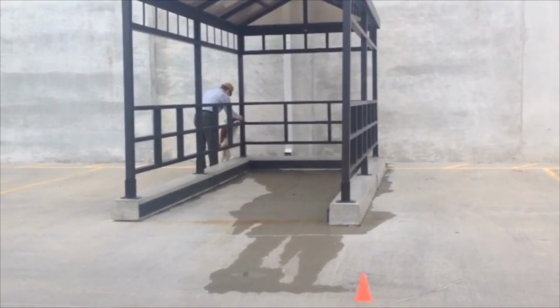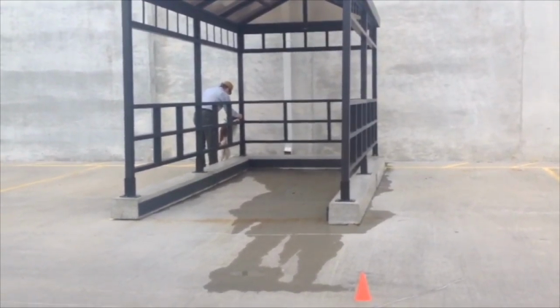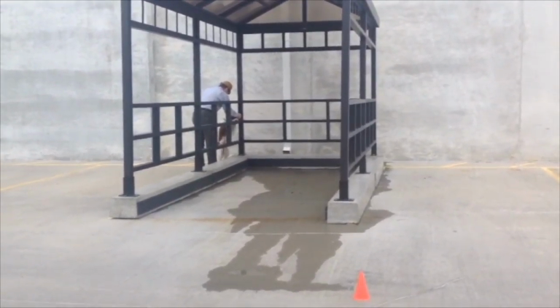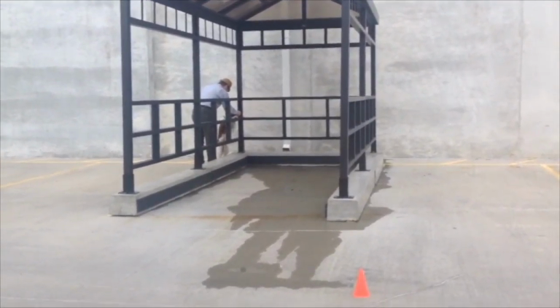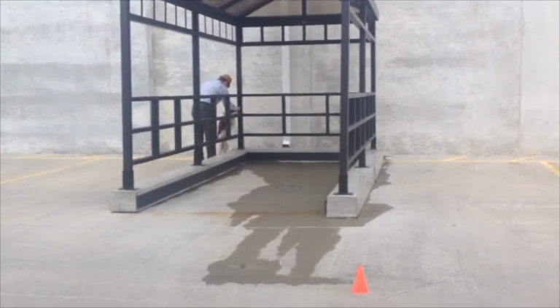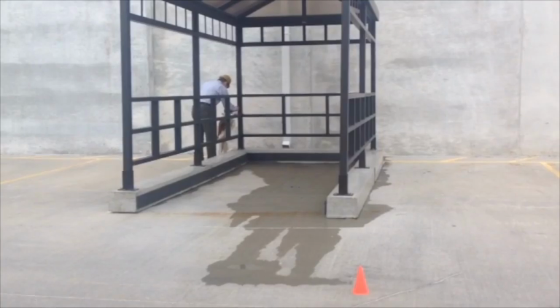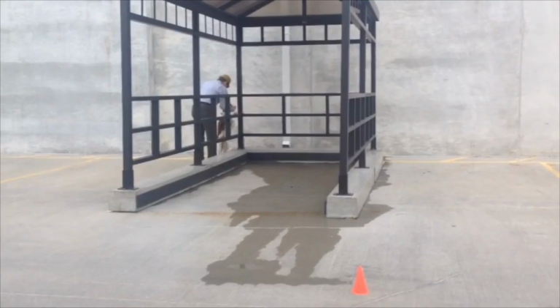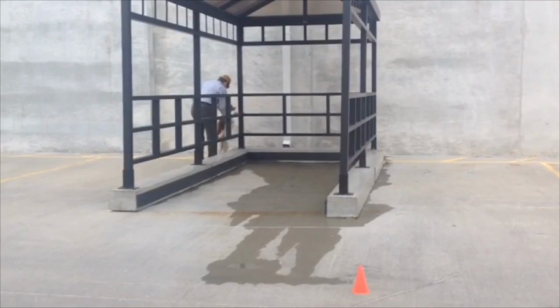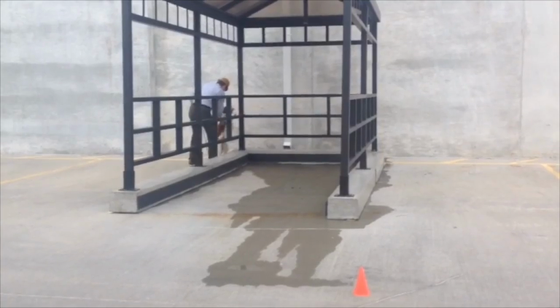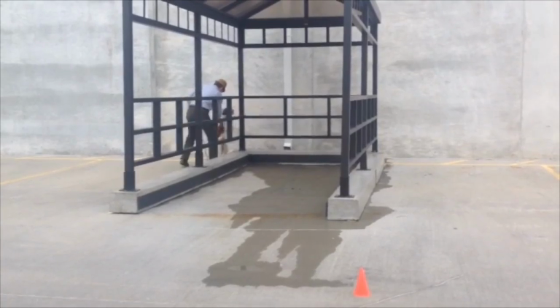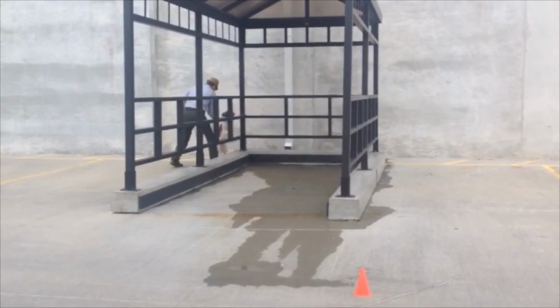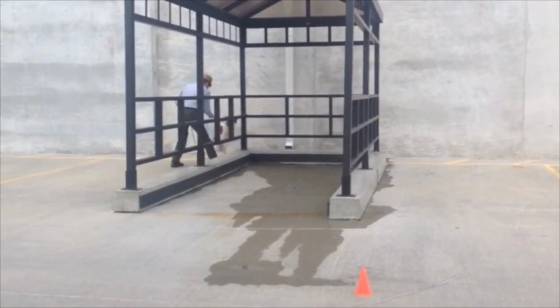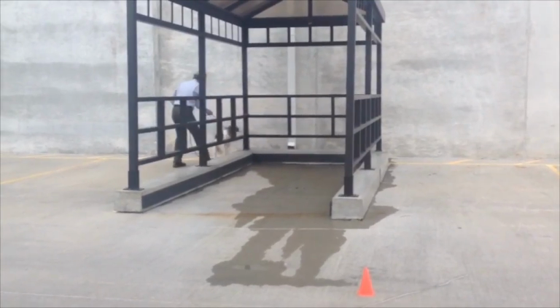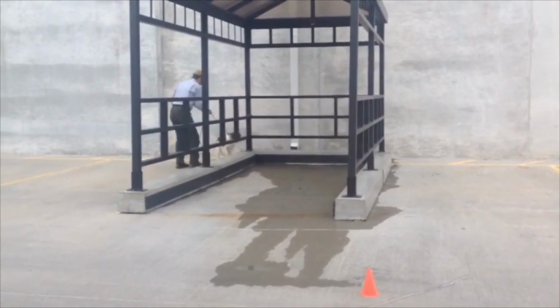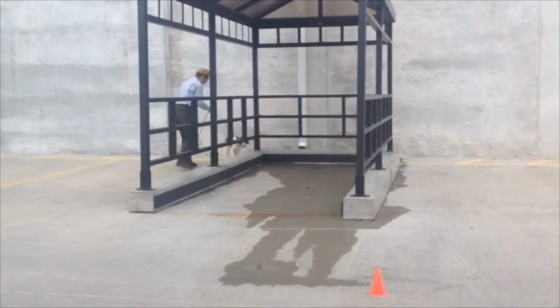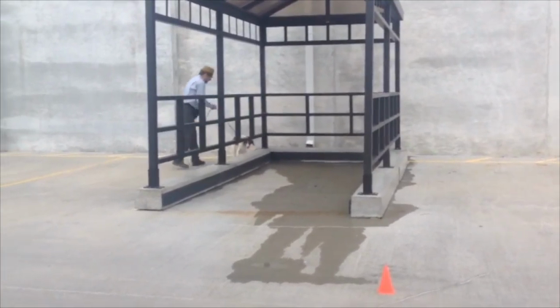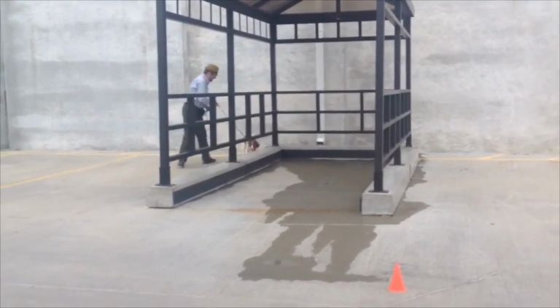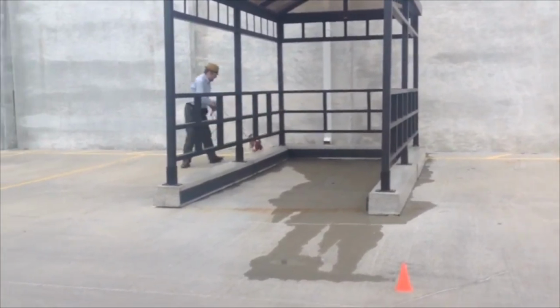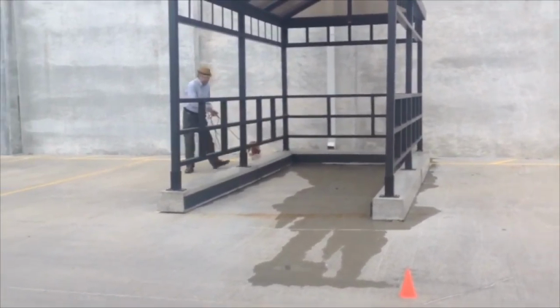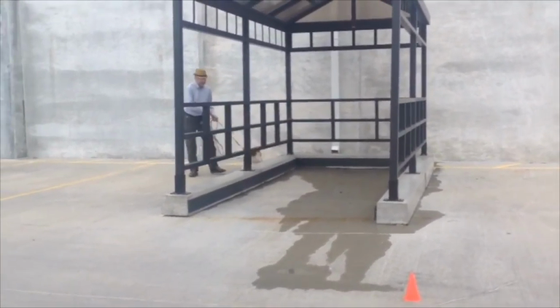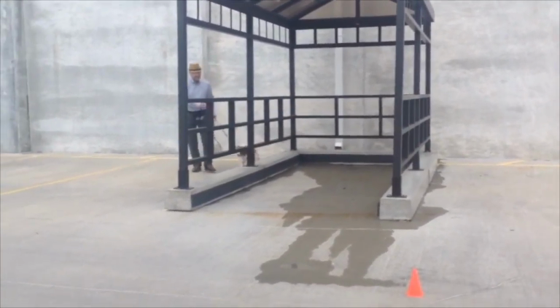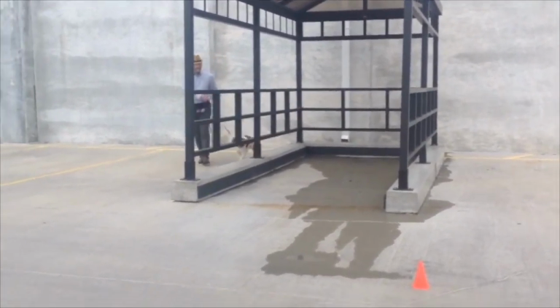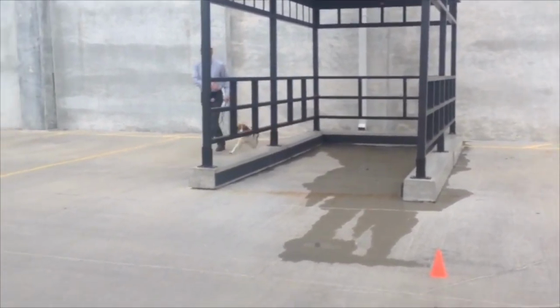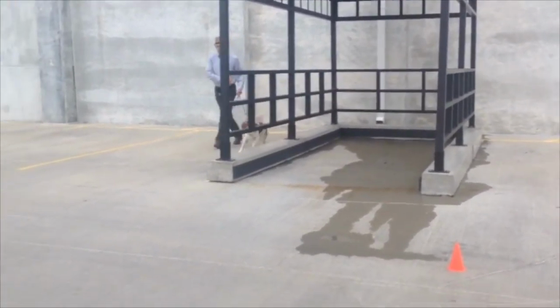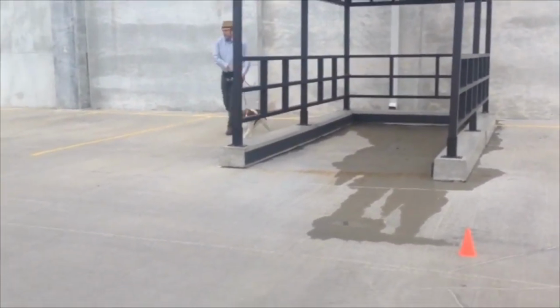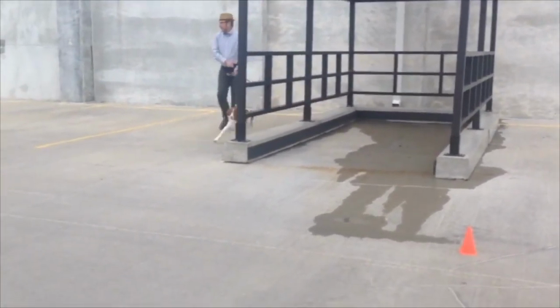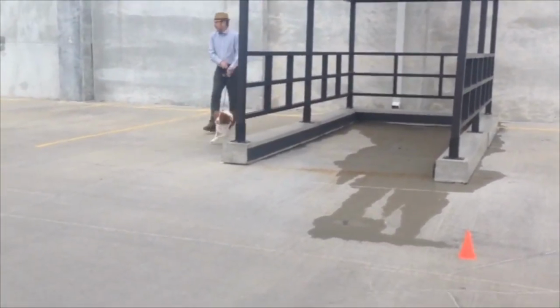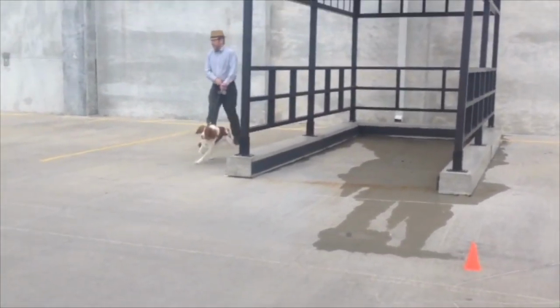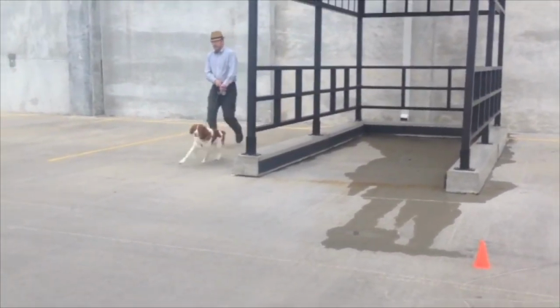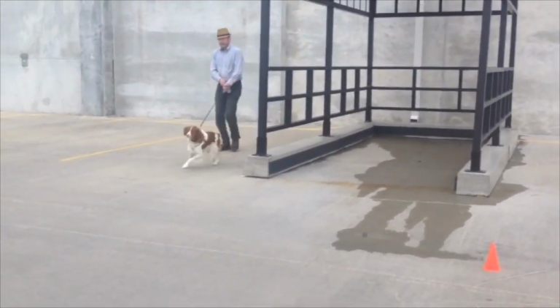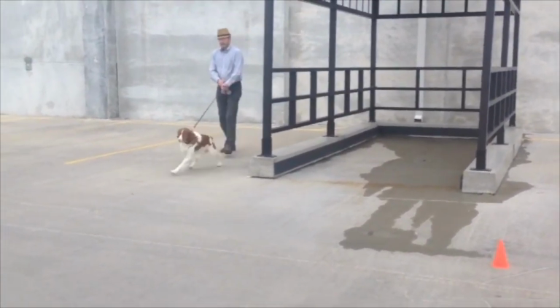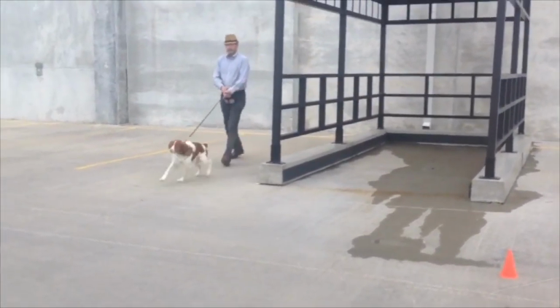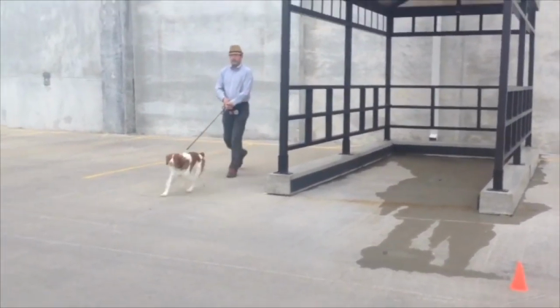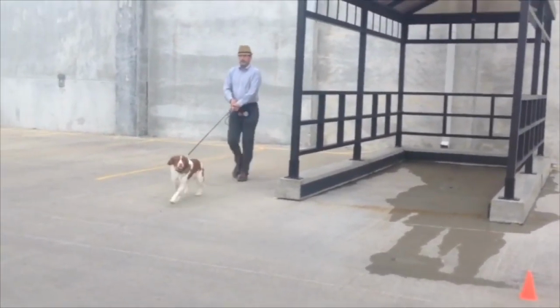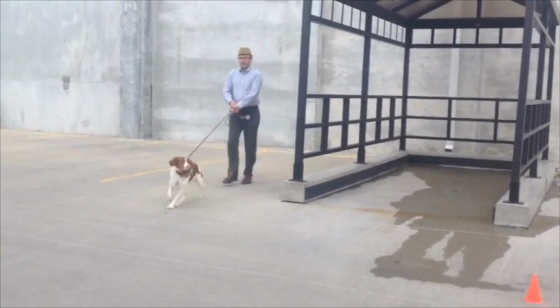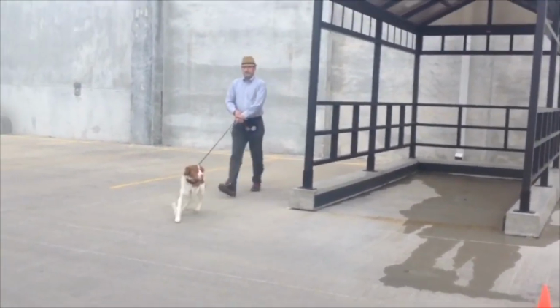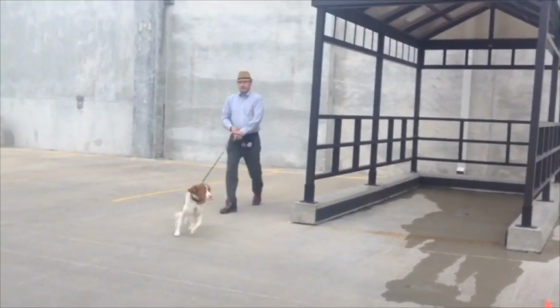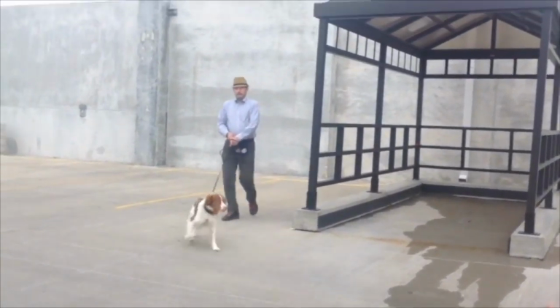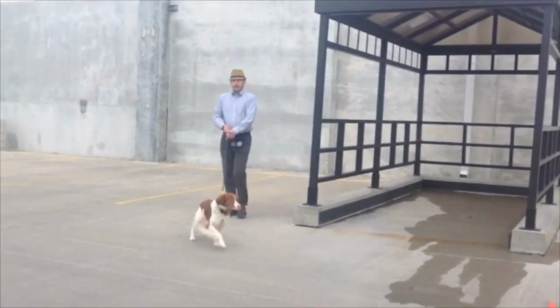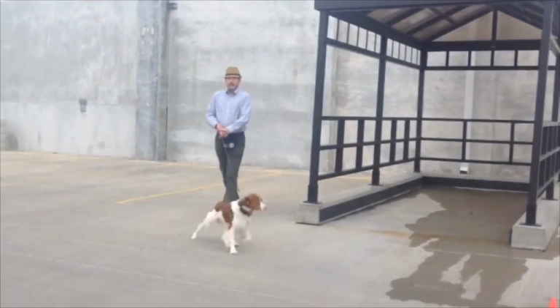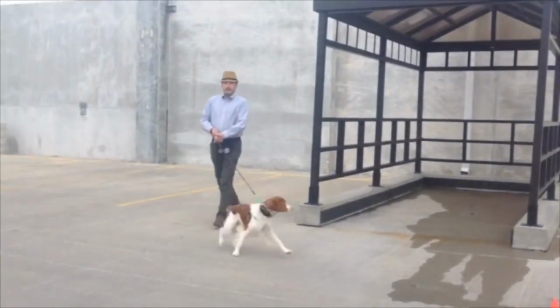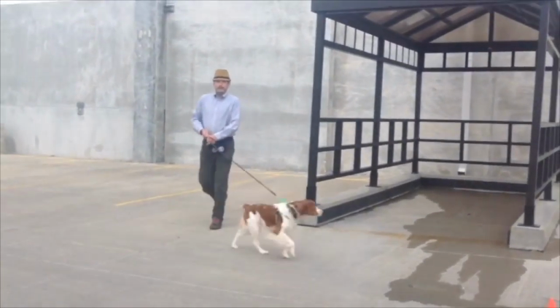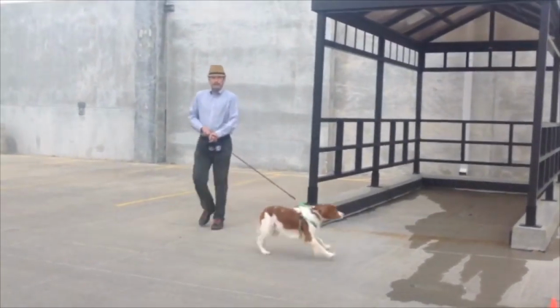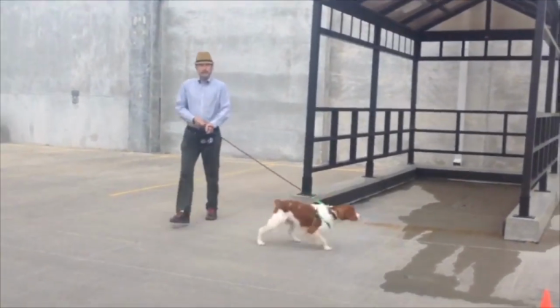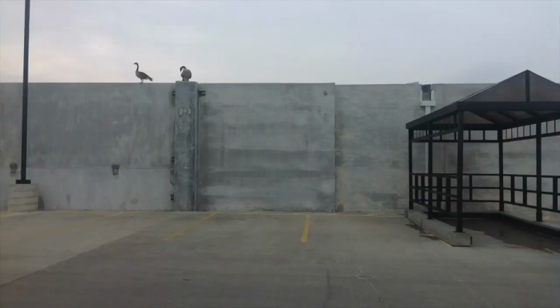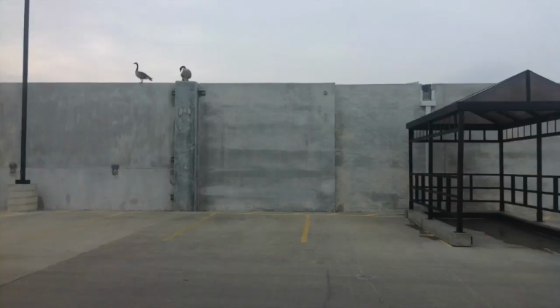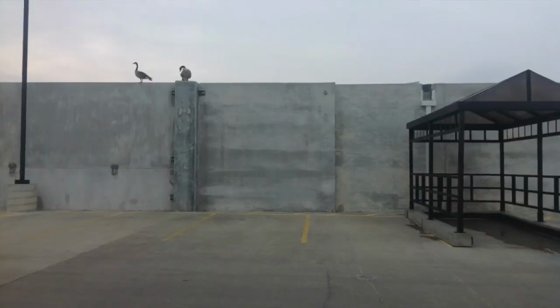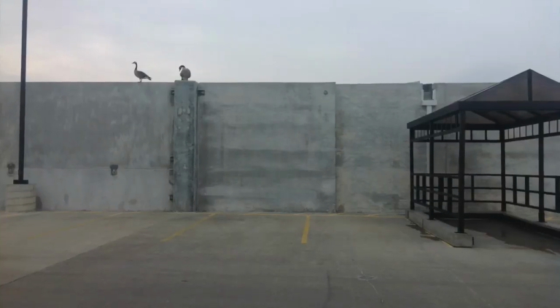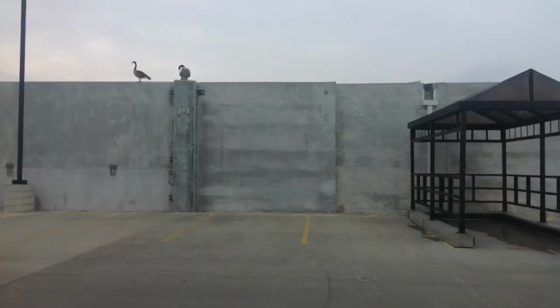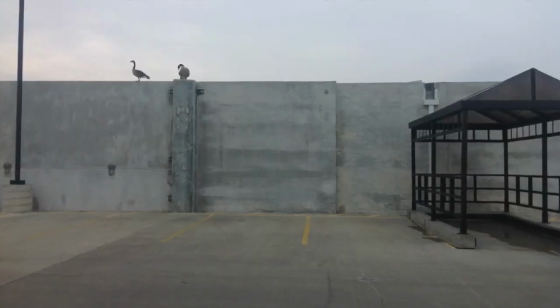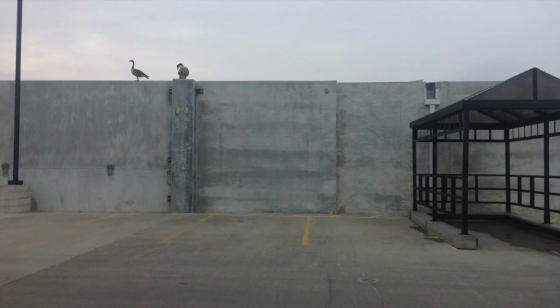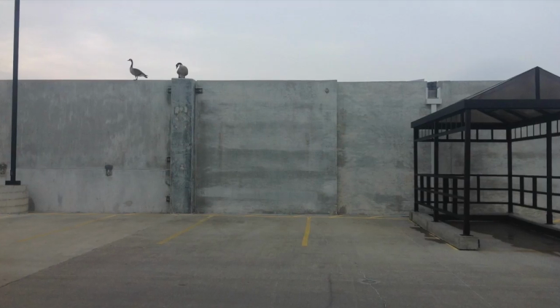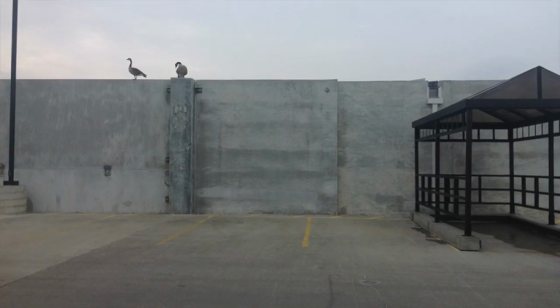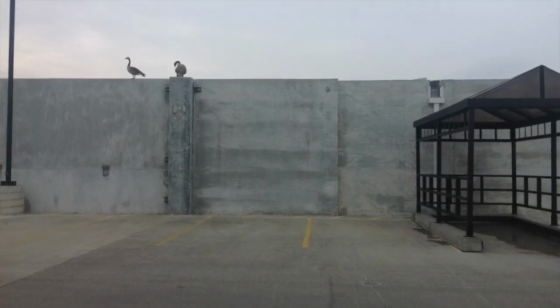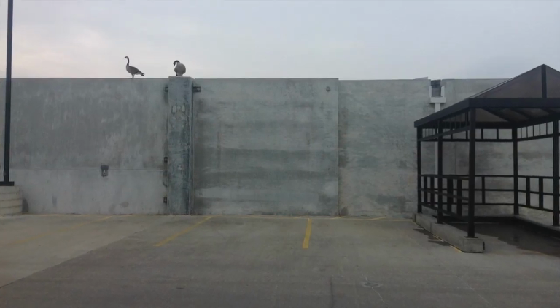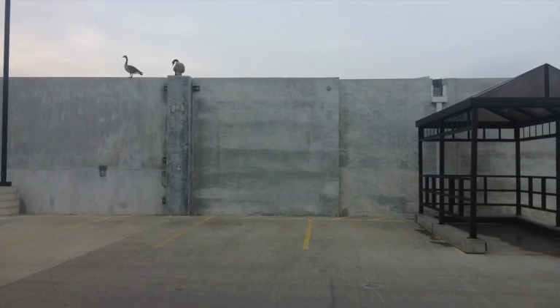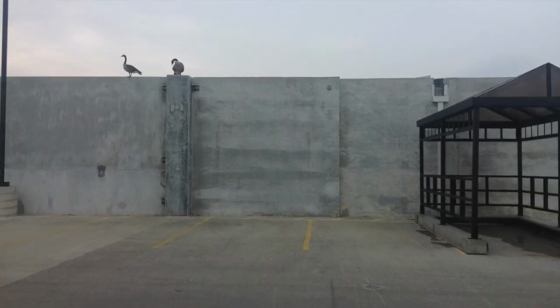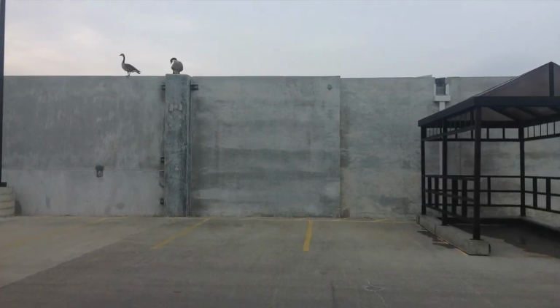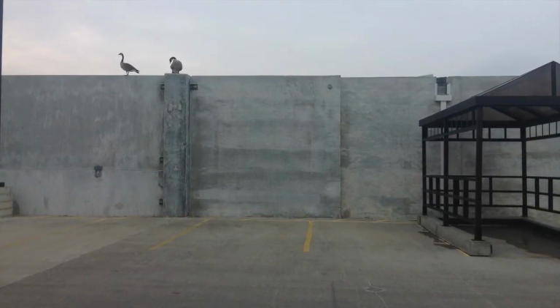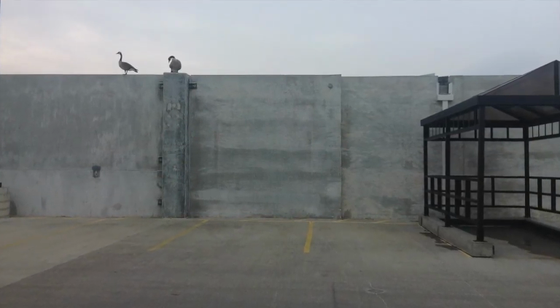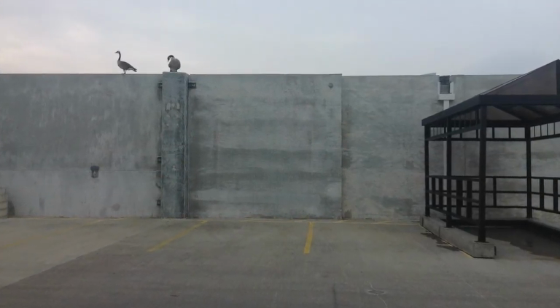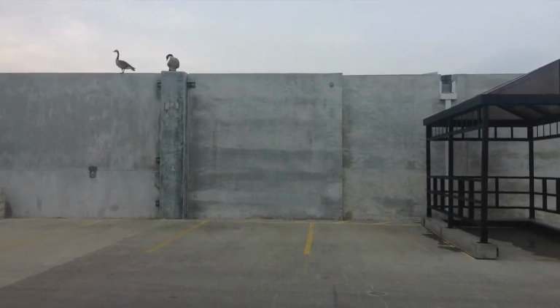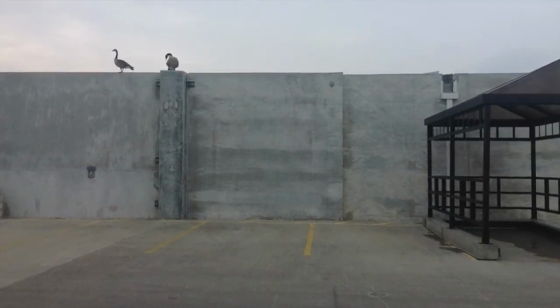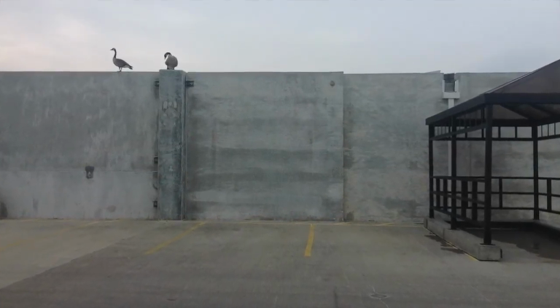You will see we have some guests watching us by the time we are done with this little search. Fortunately, Mac did not see them.